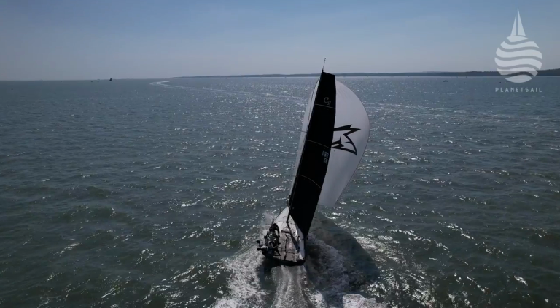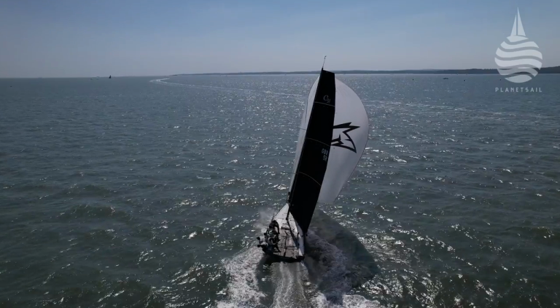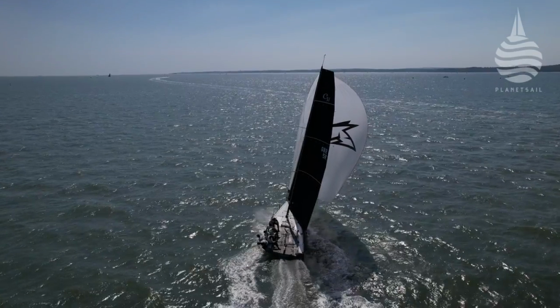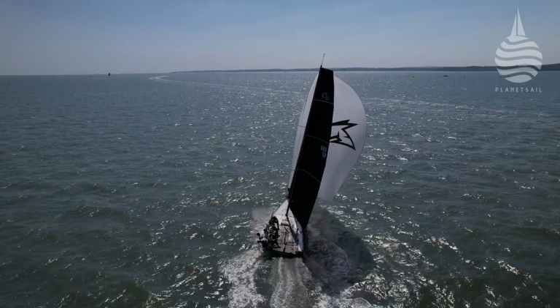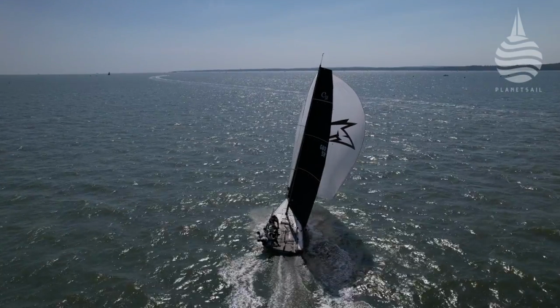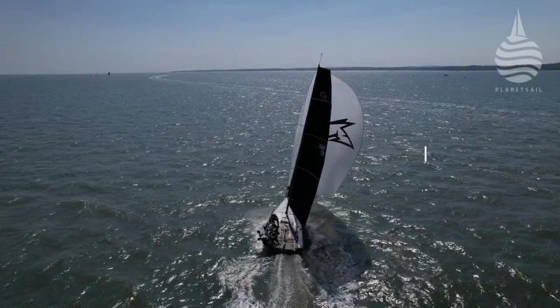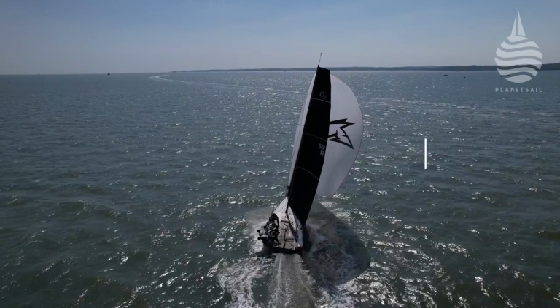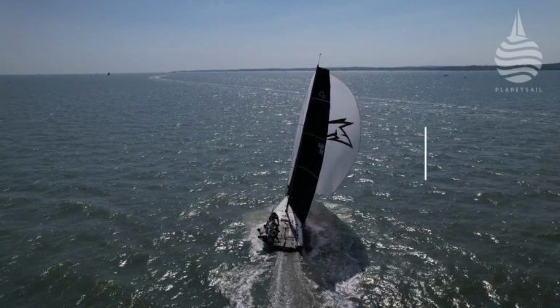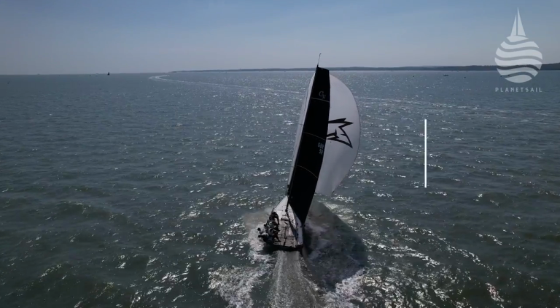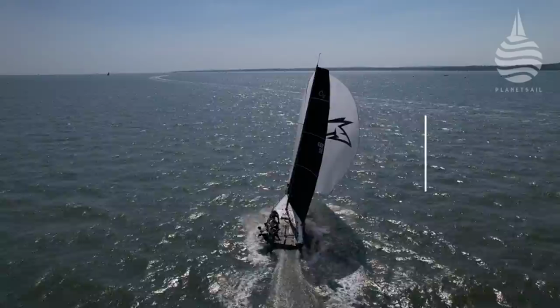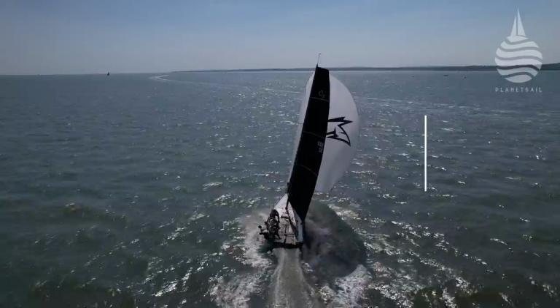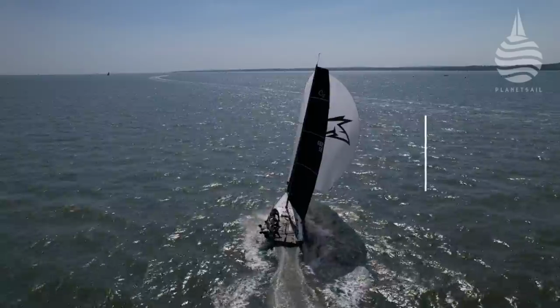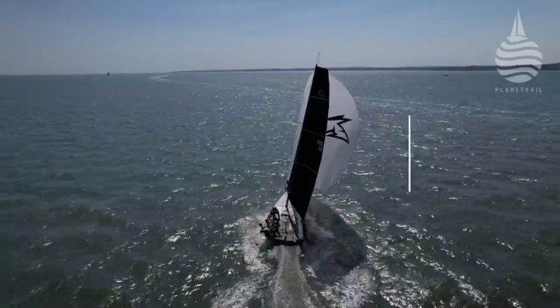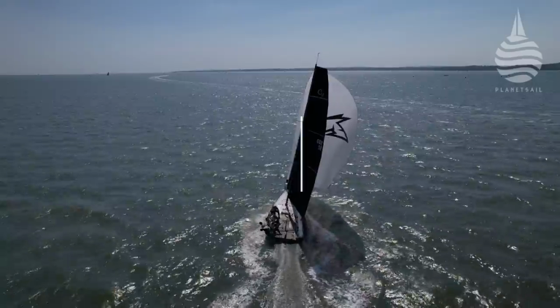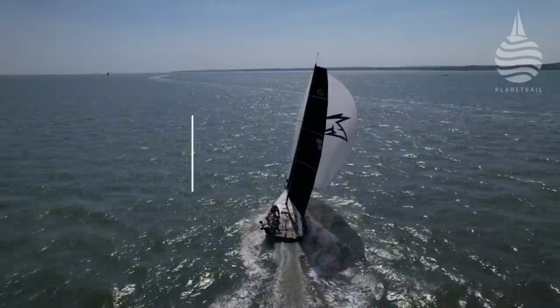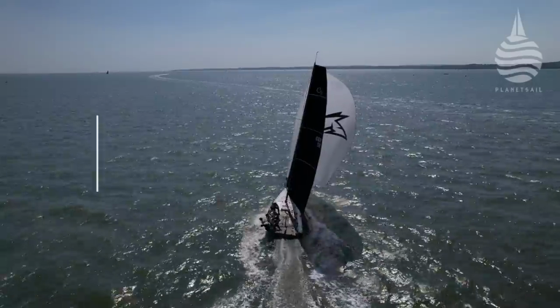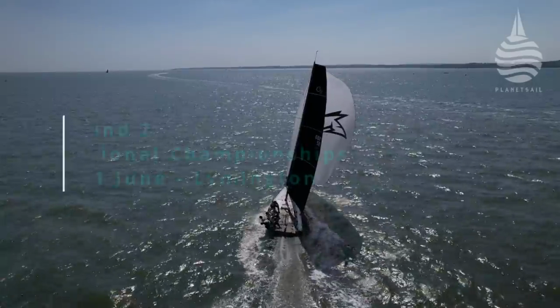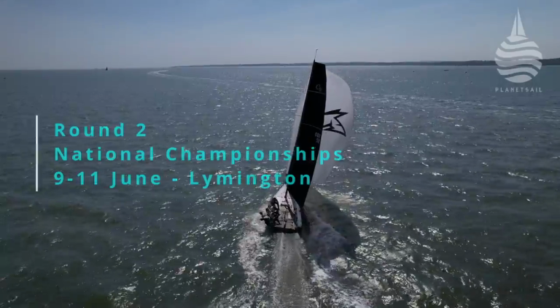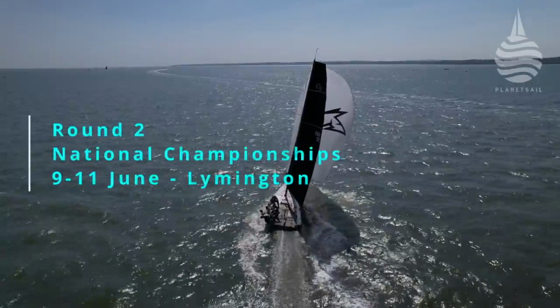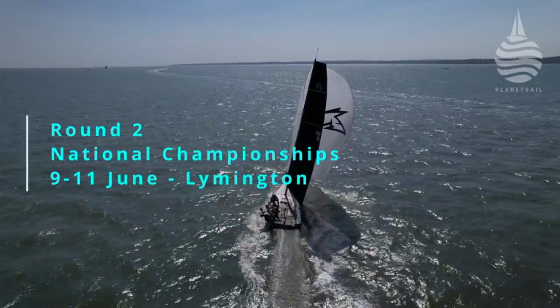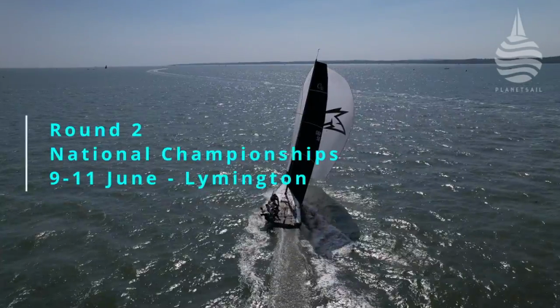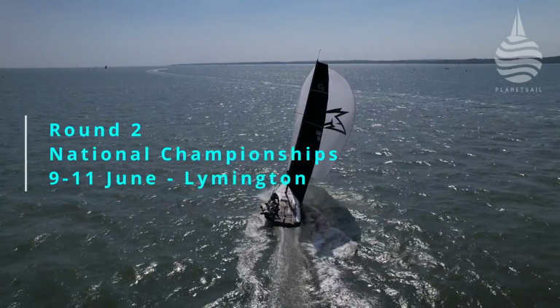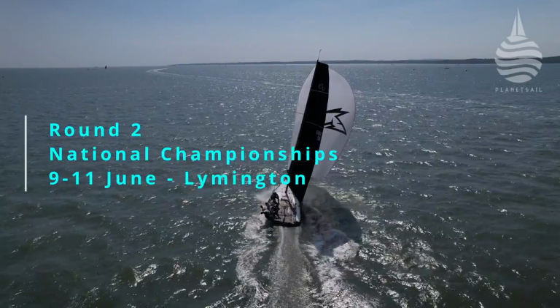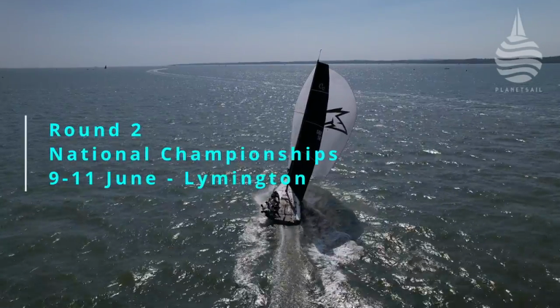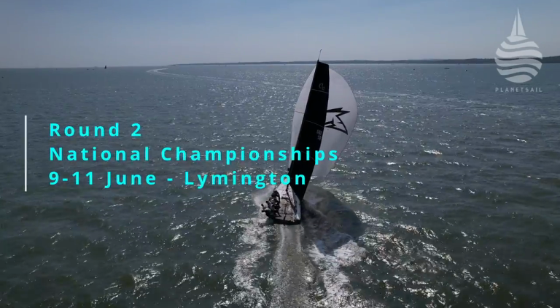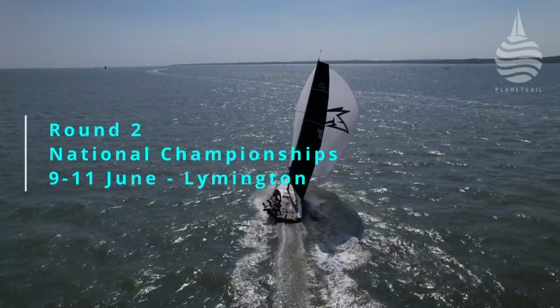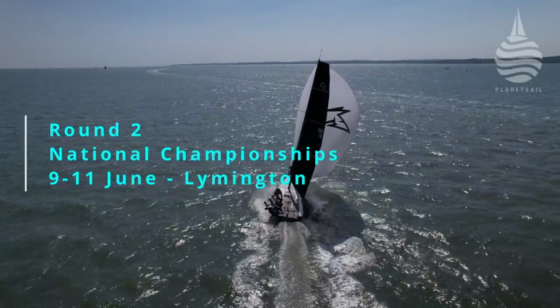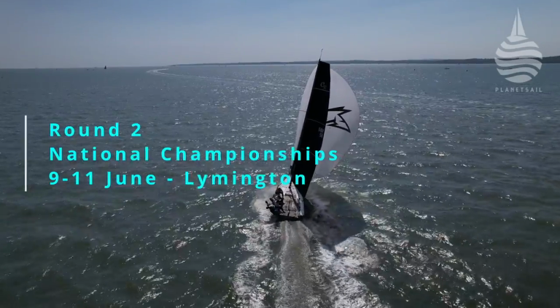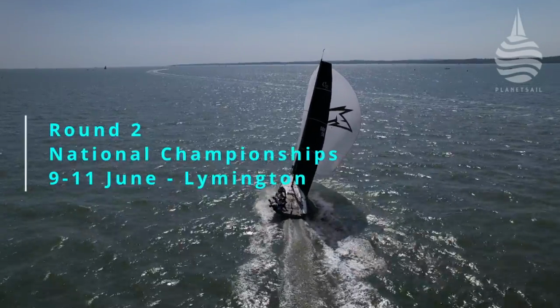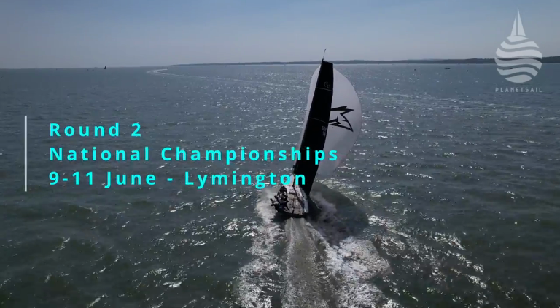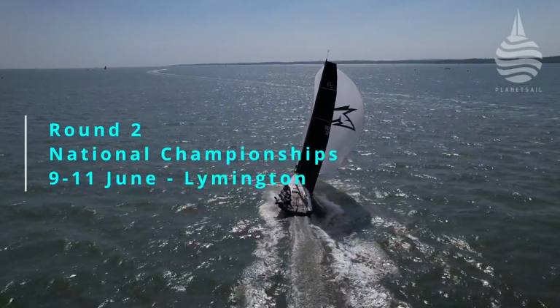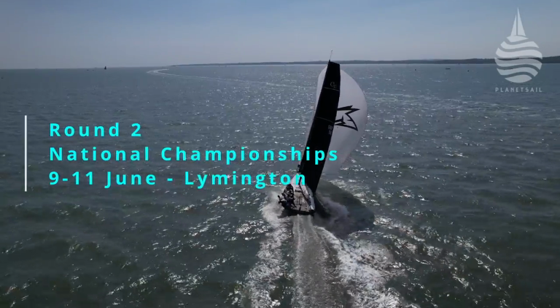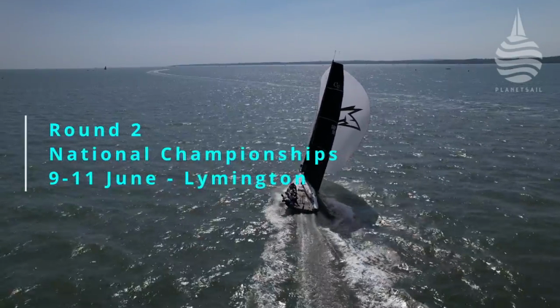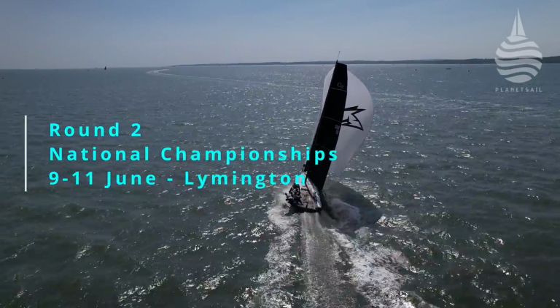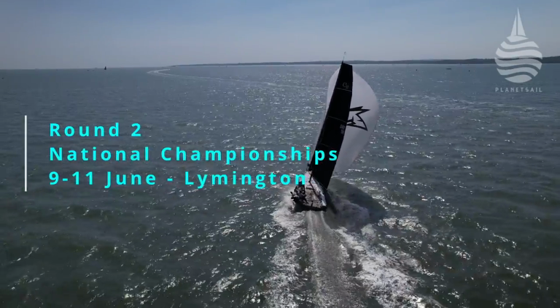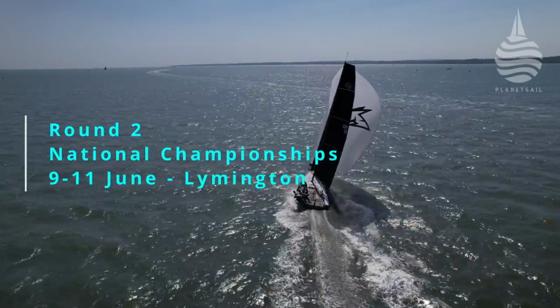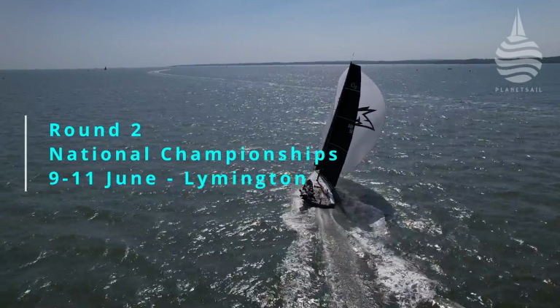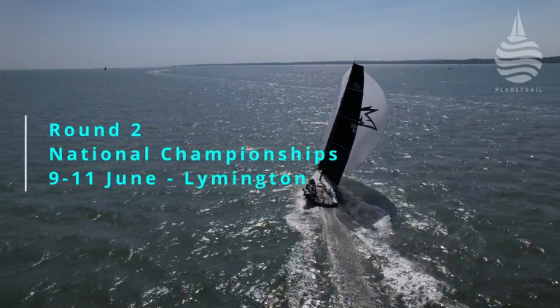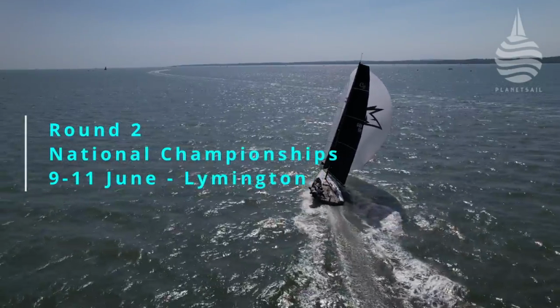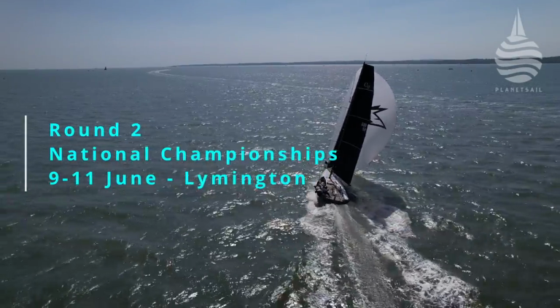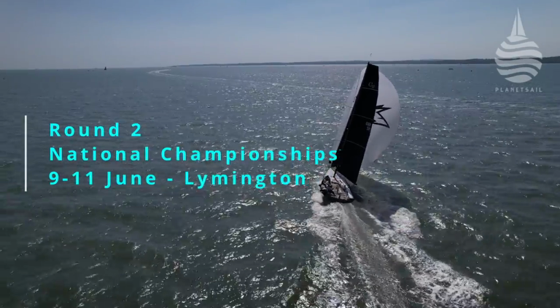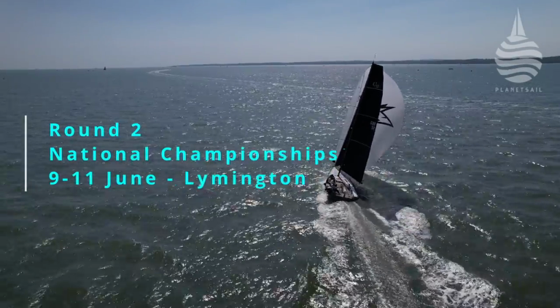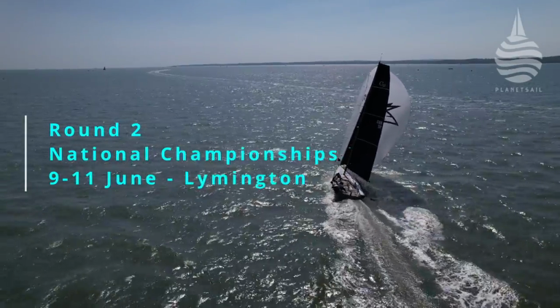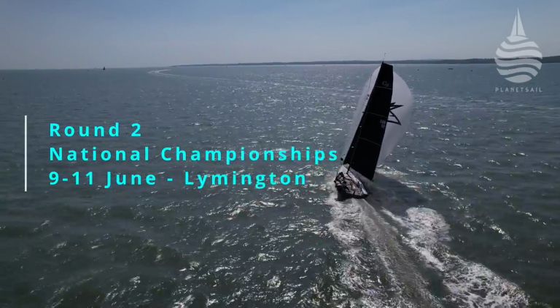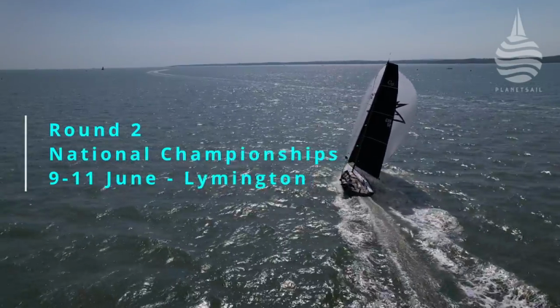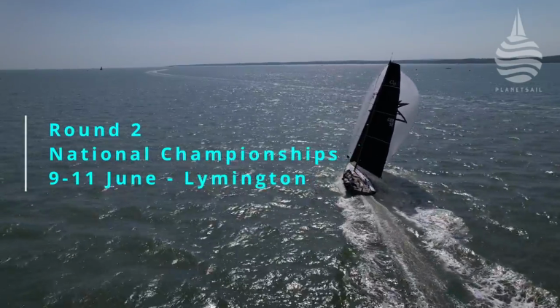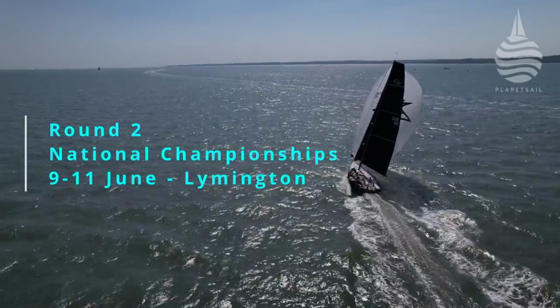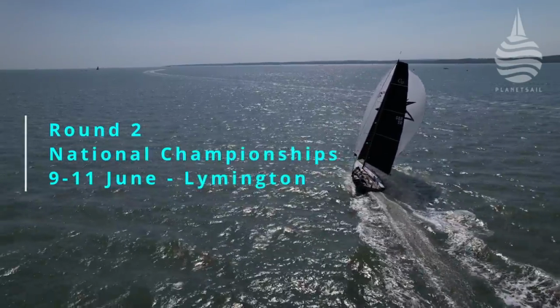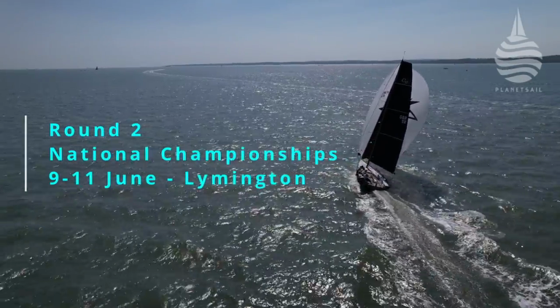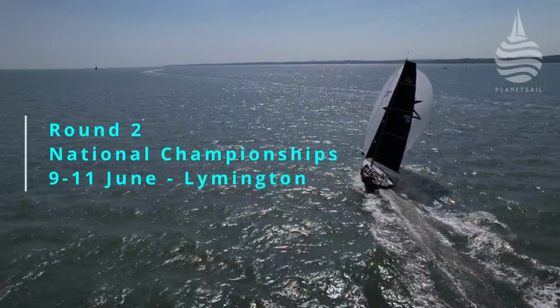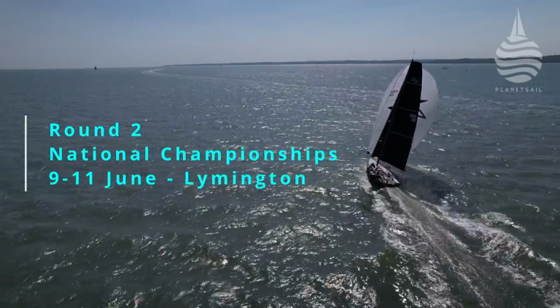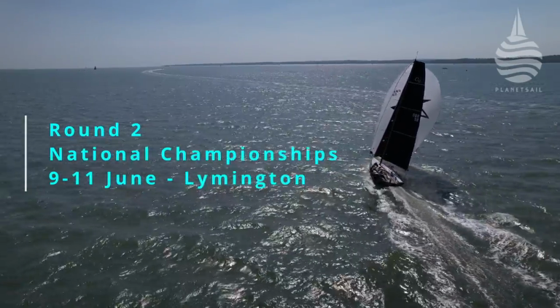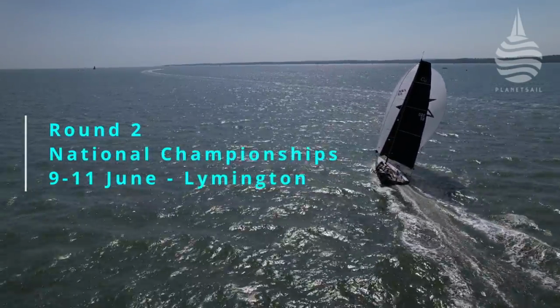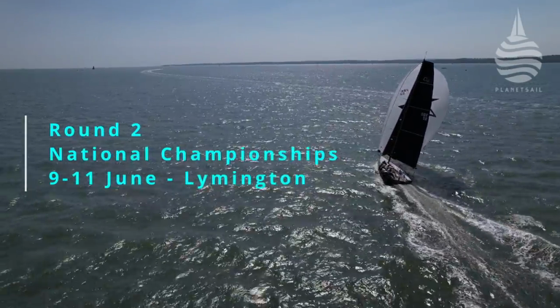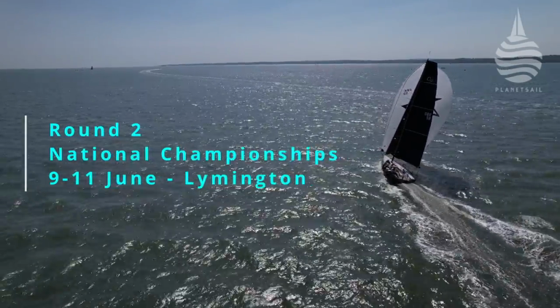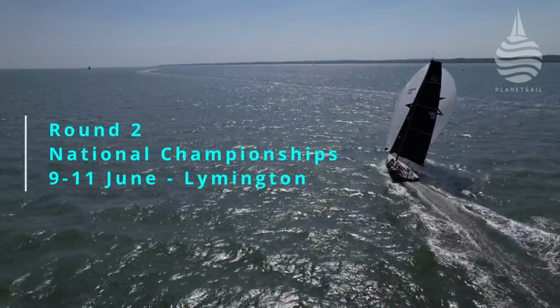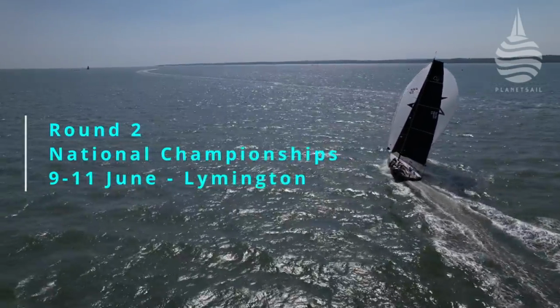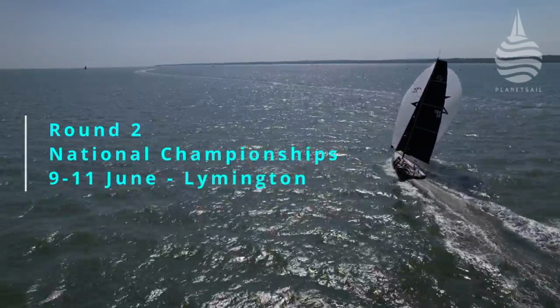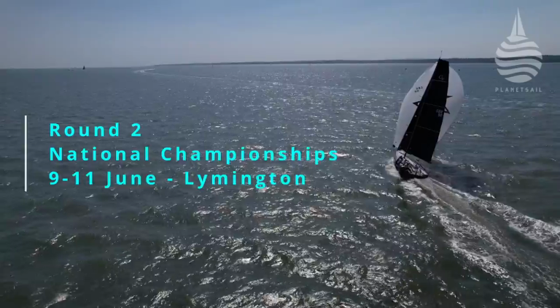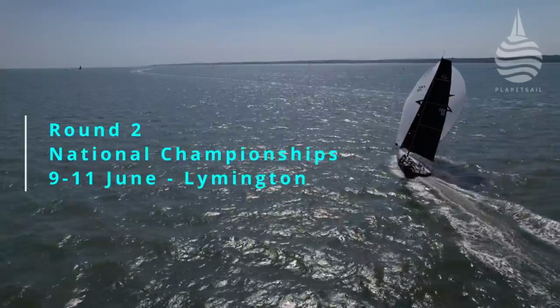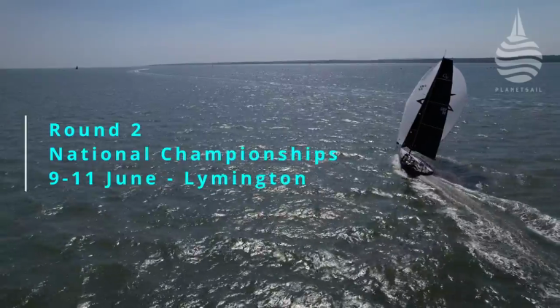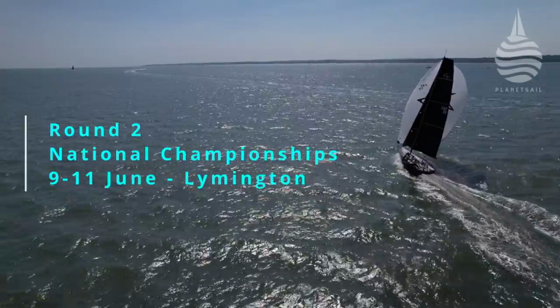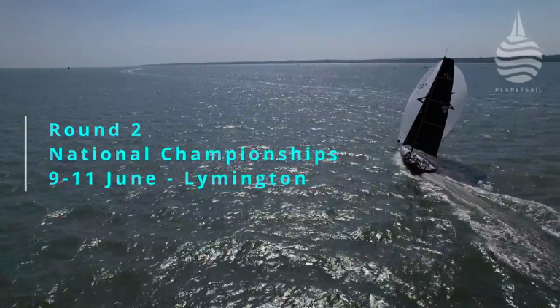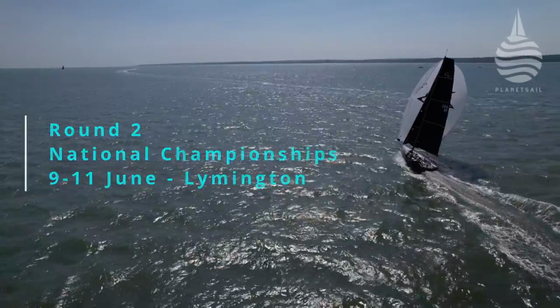Next stop: round two for the national championships at the Royal Leamington Yacht Club, 9th to 11th of June.